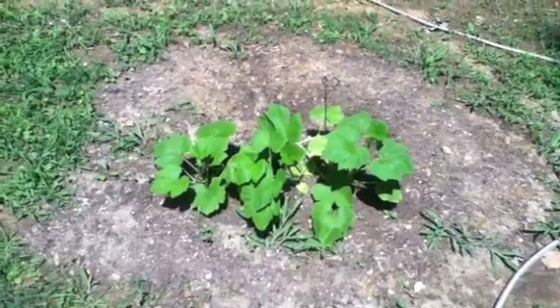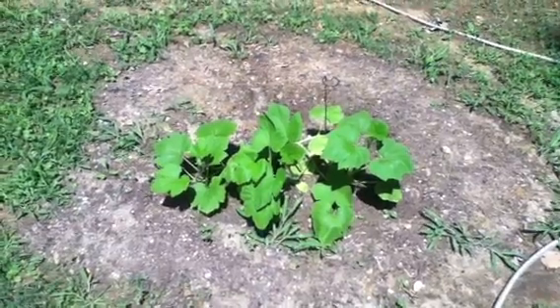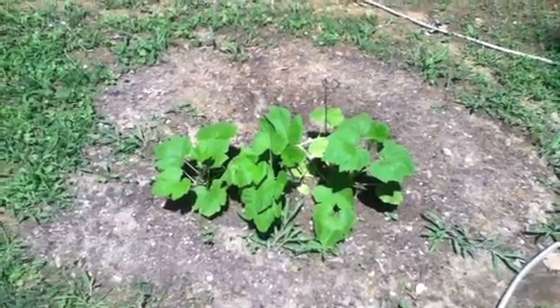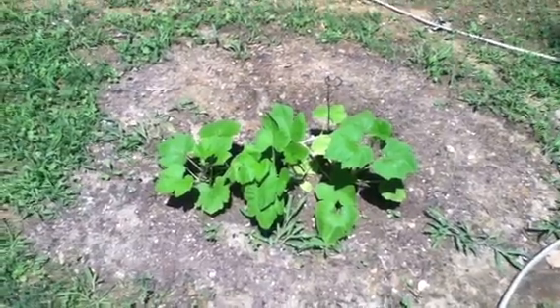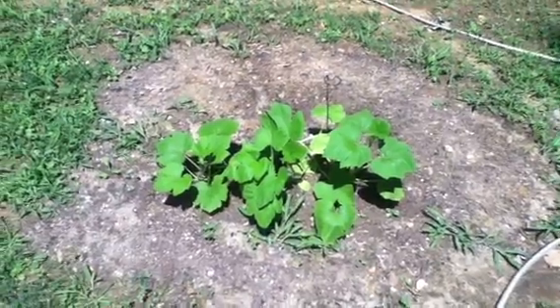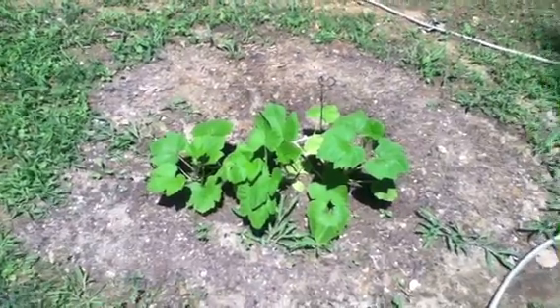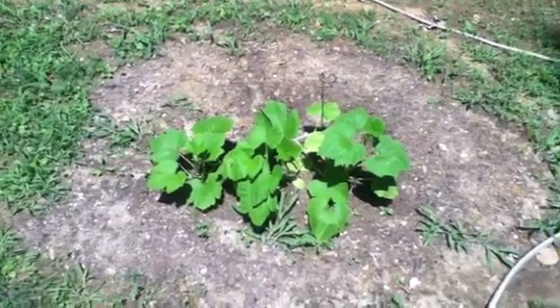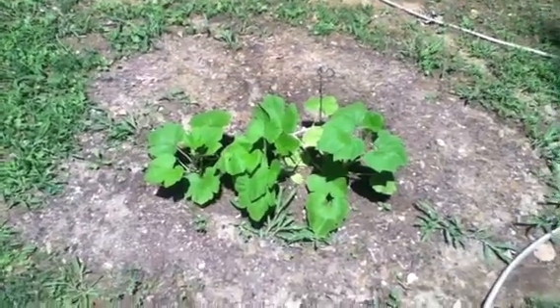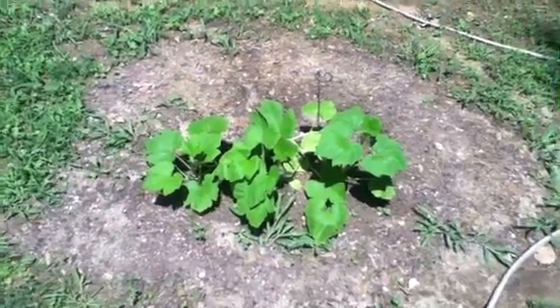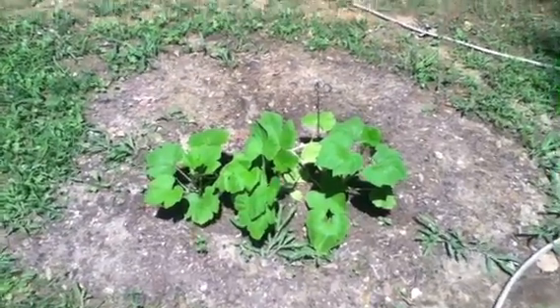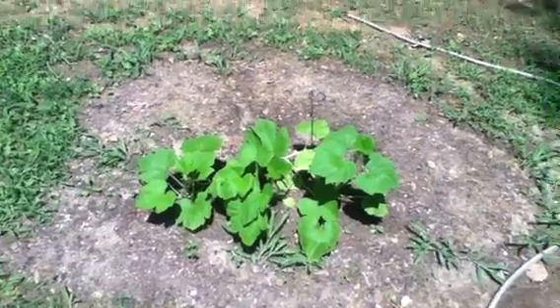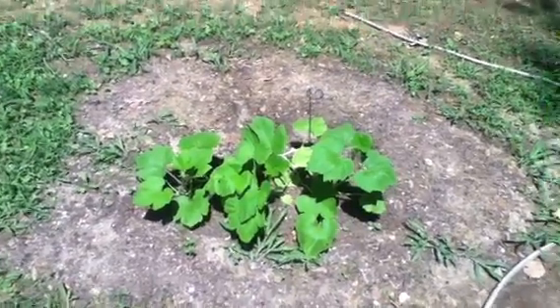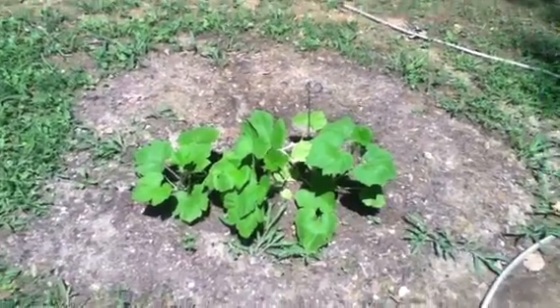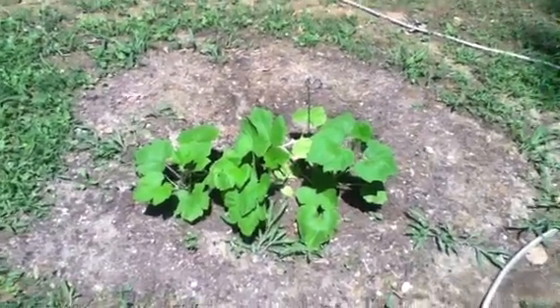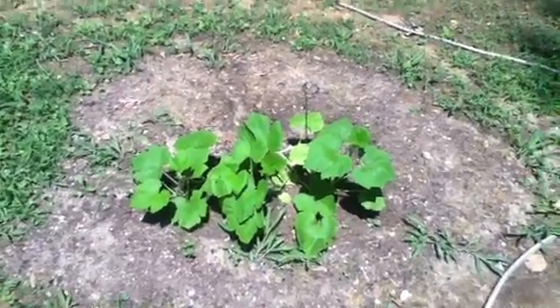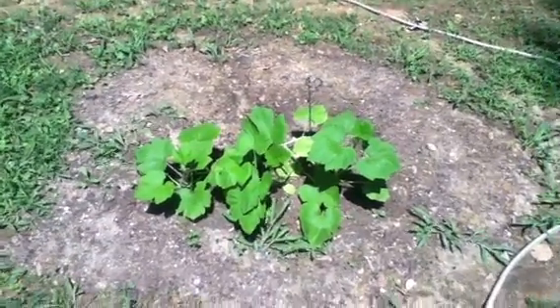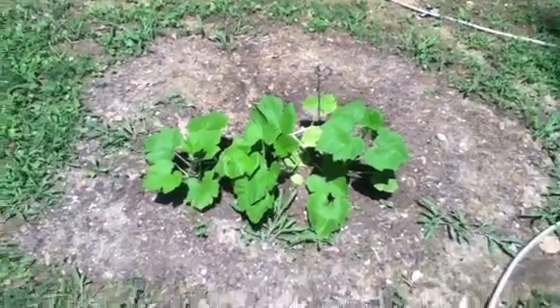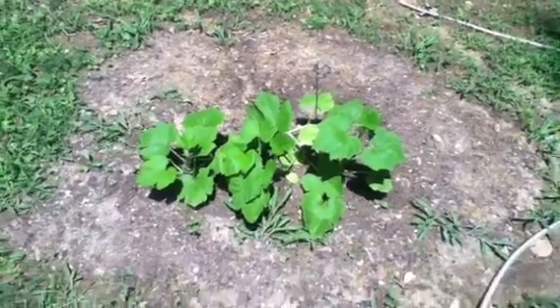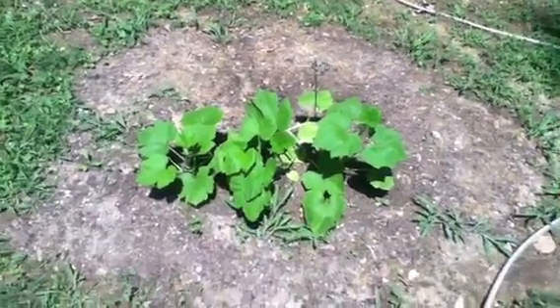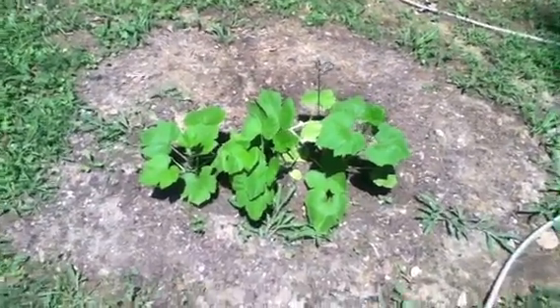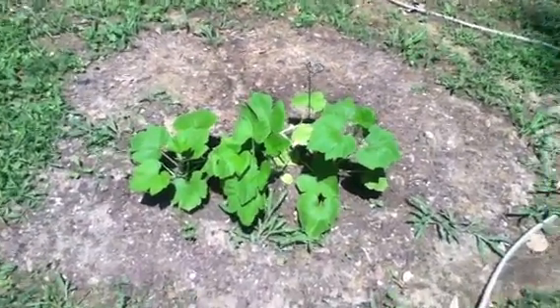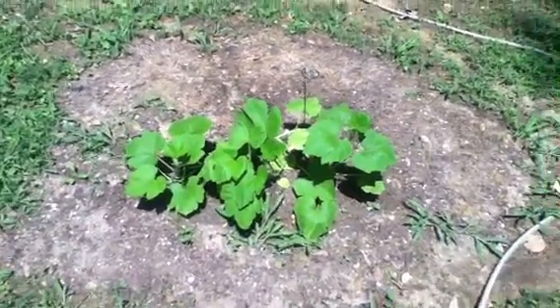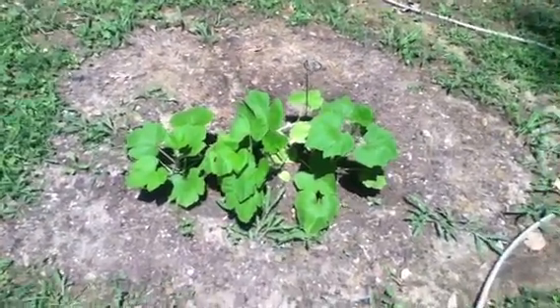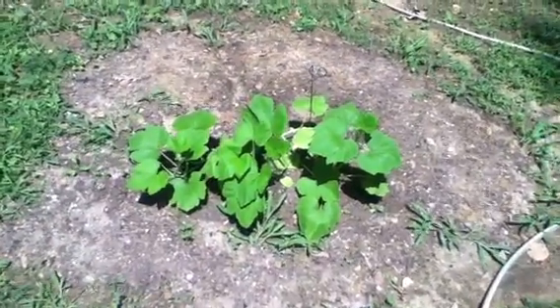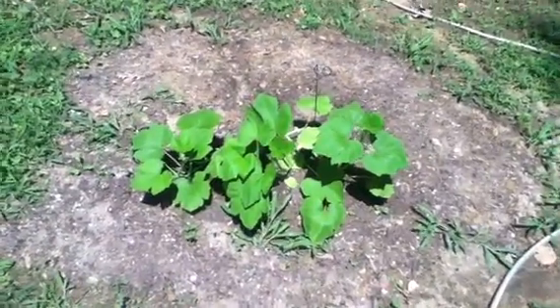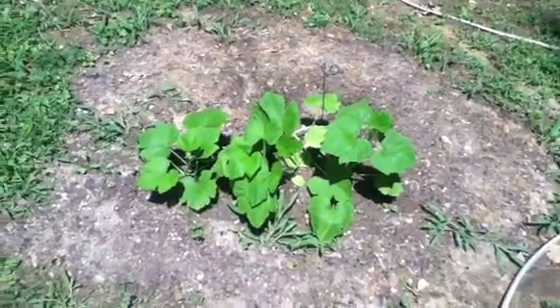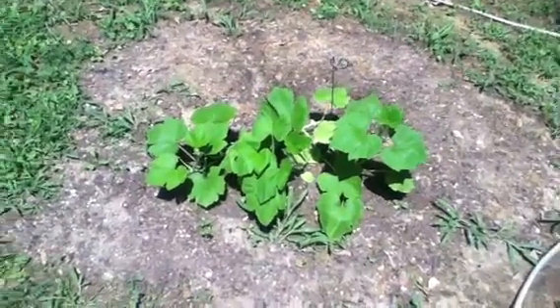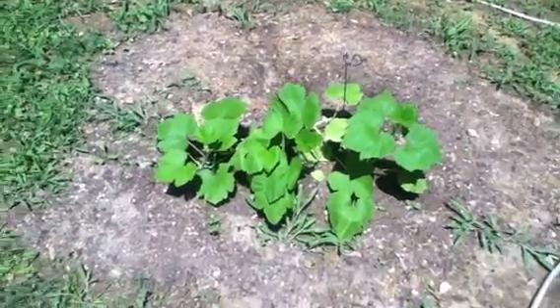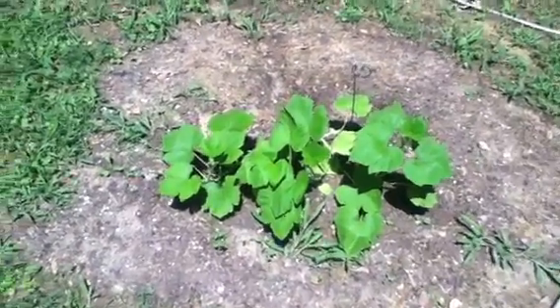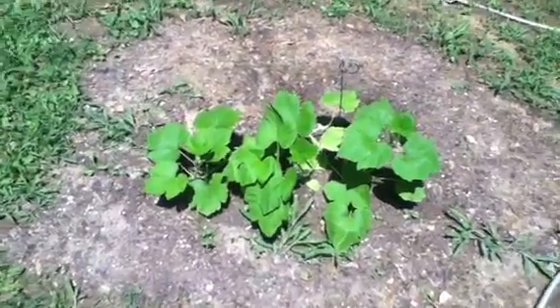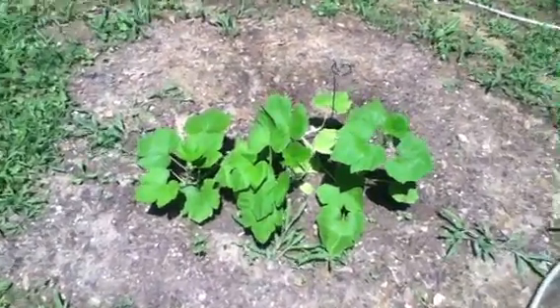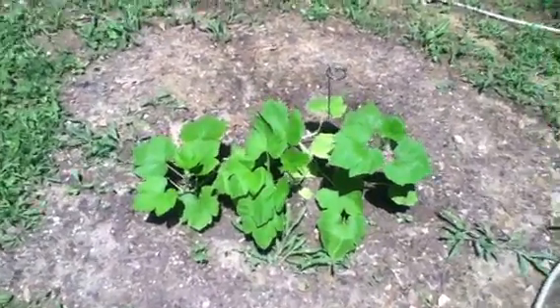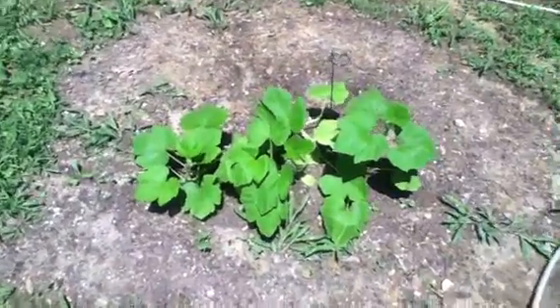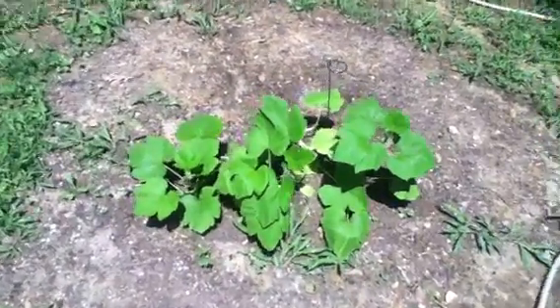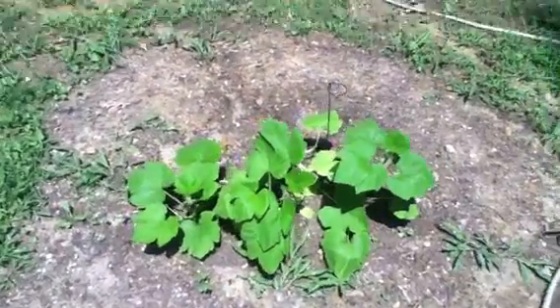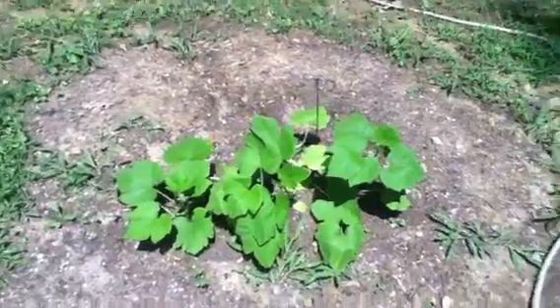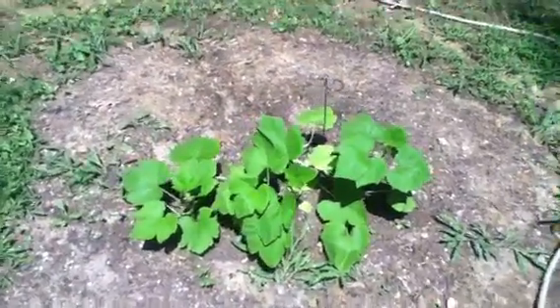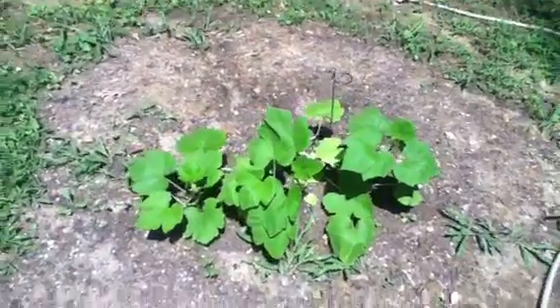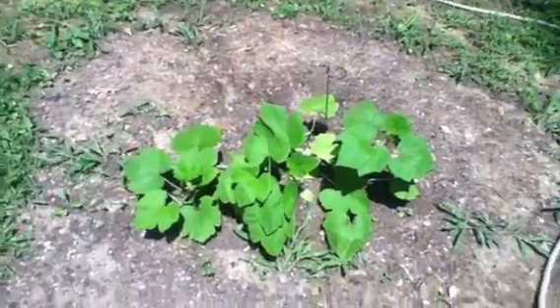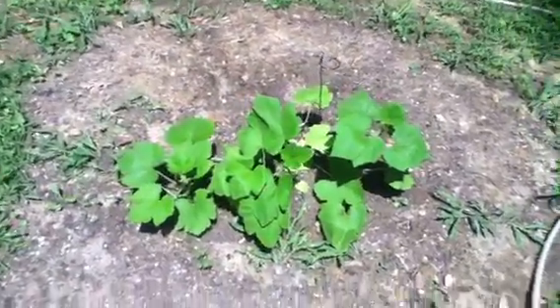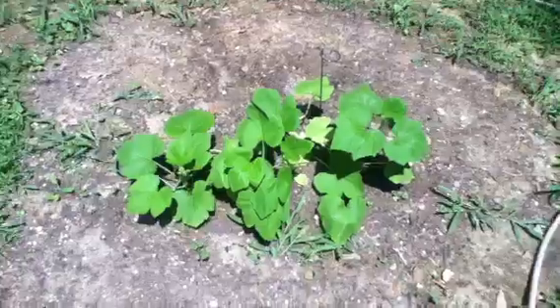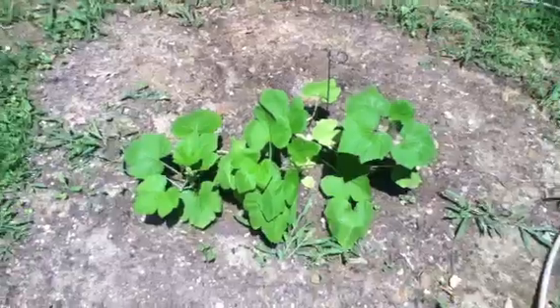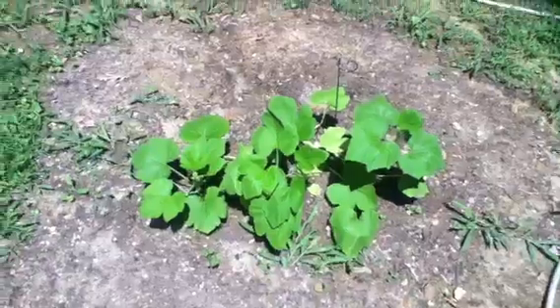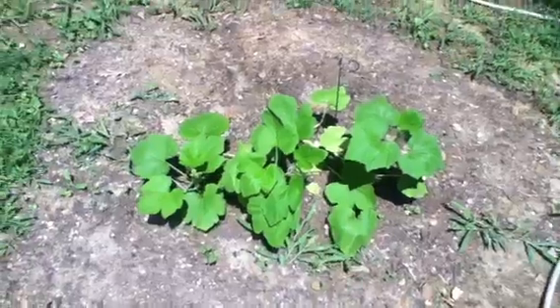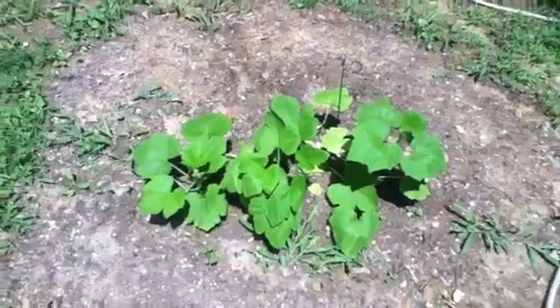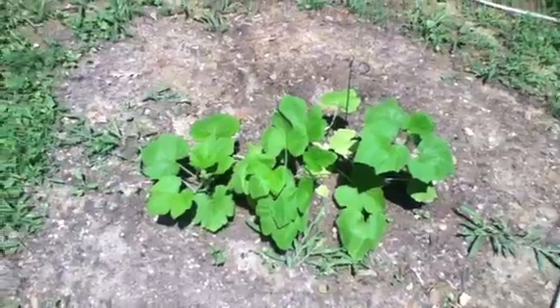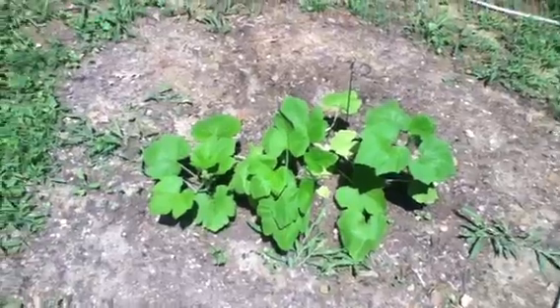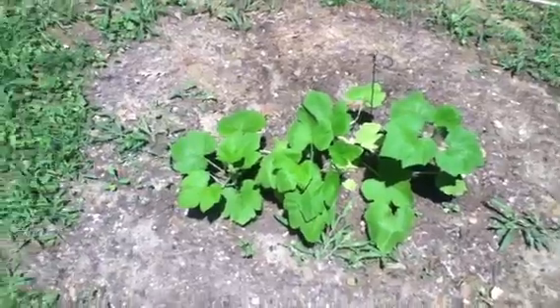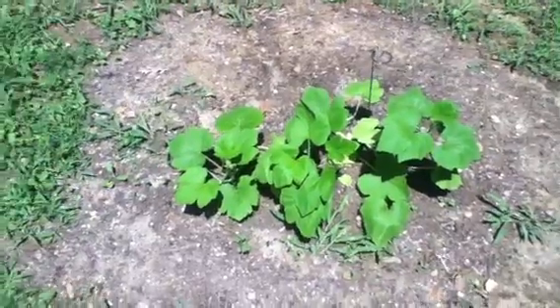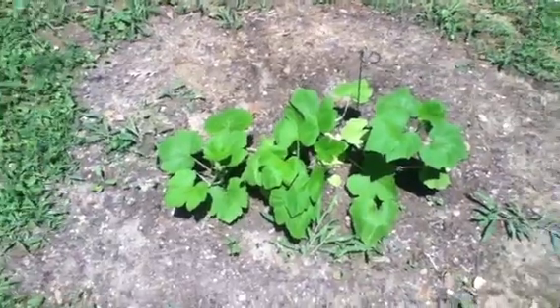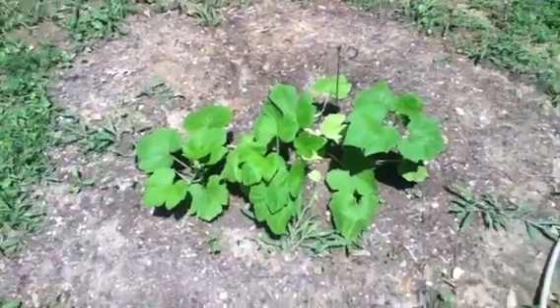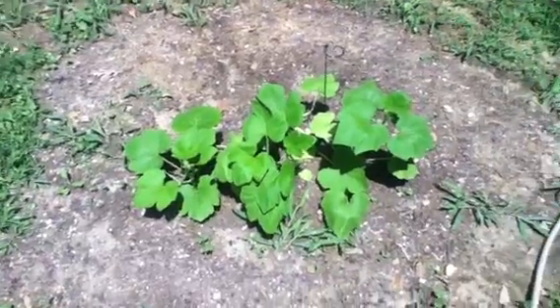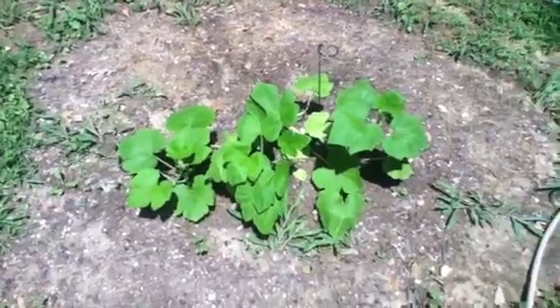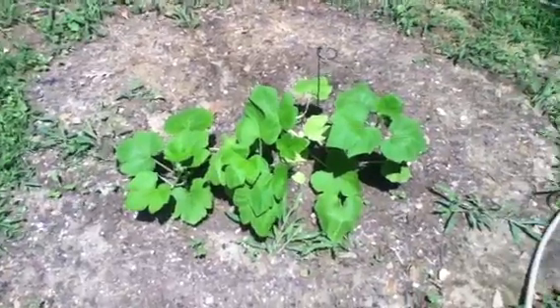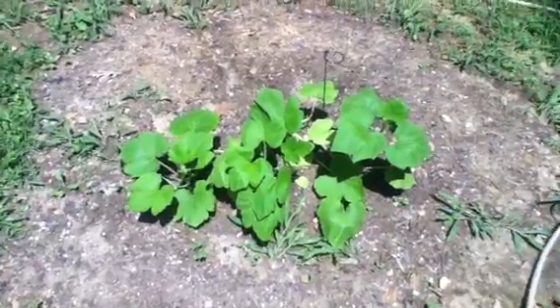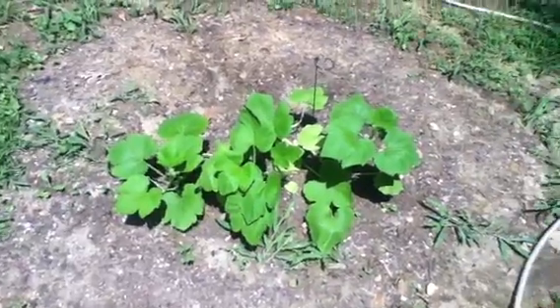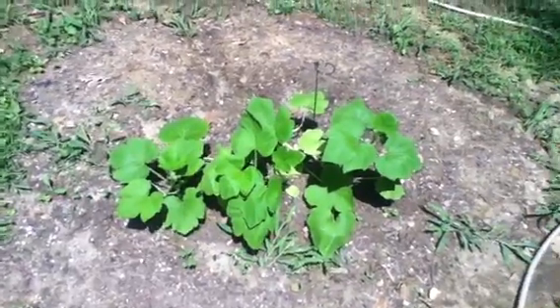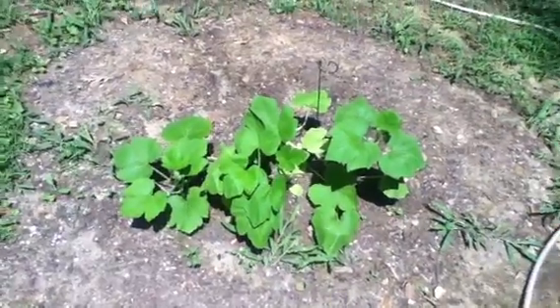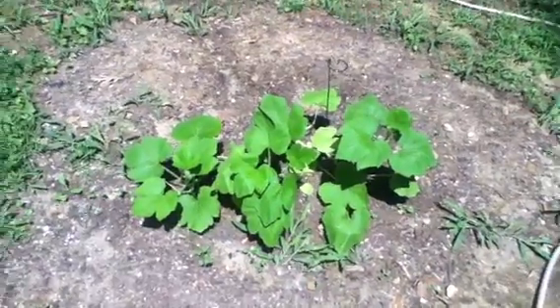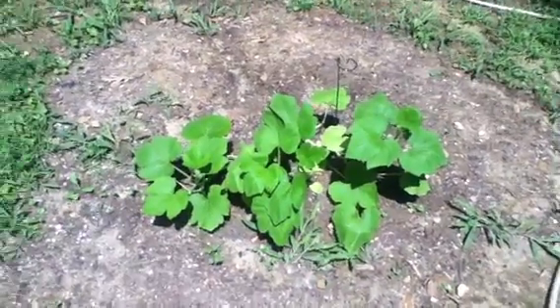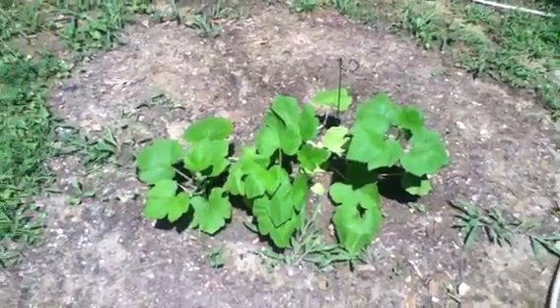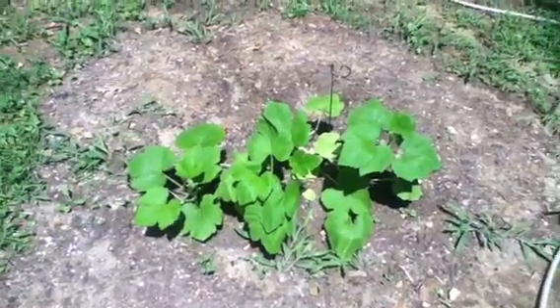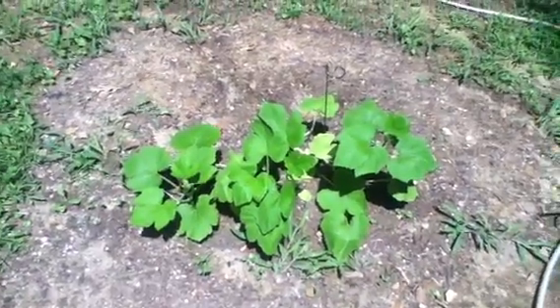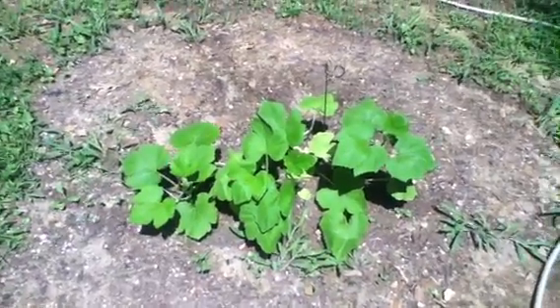Hello YouTube, it's Monday, July 23rd. This is GDFox95 here again with Fox's Pumpkin Patch, update 5 I believe.